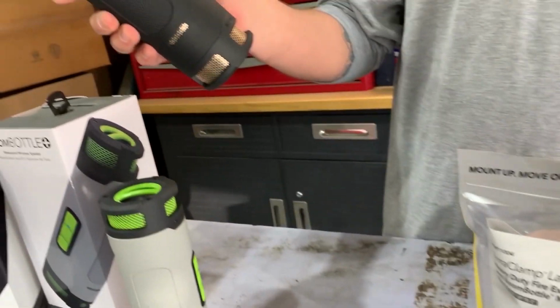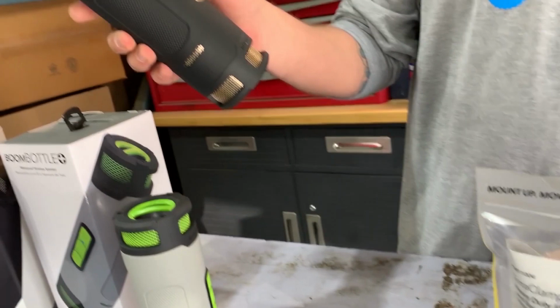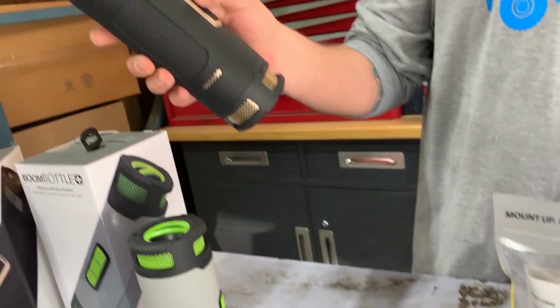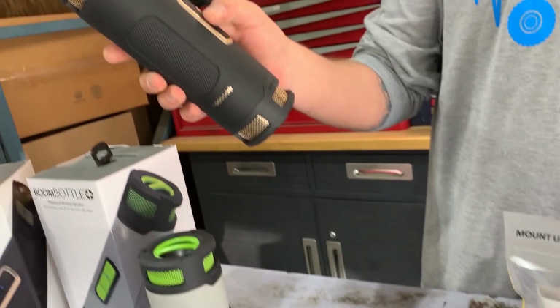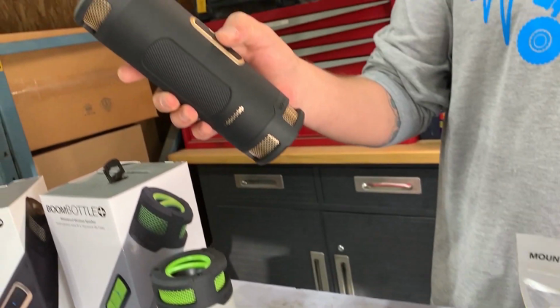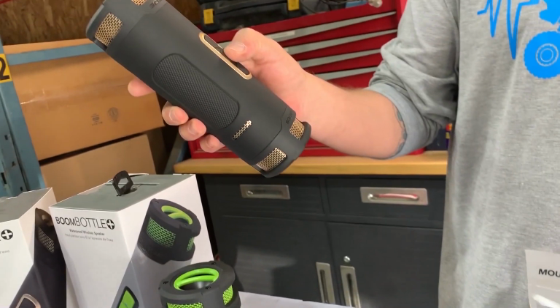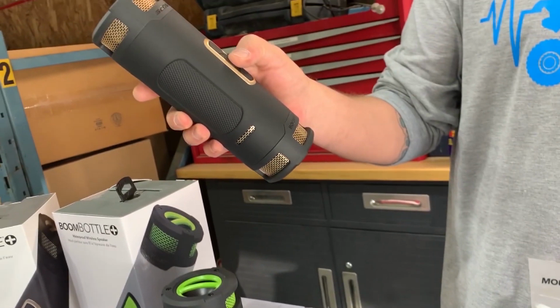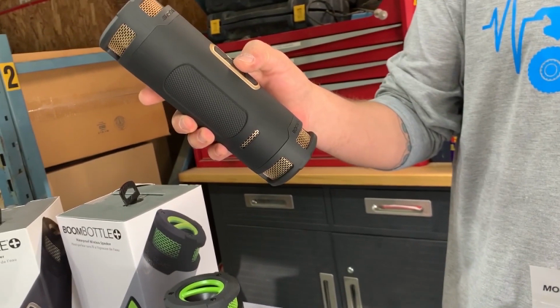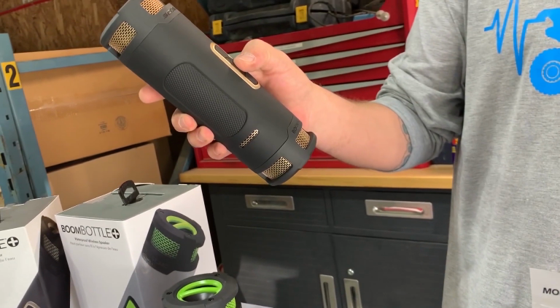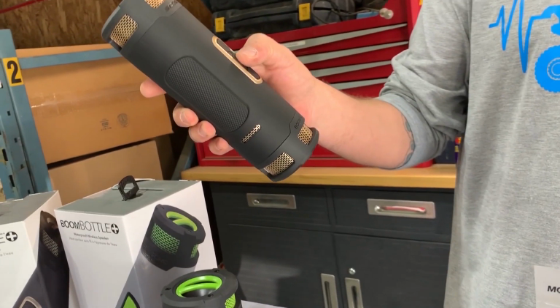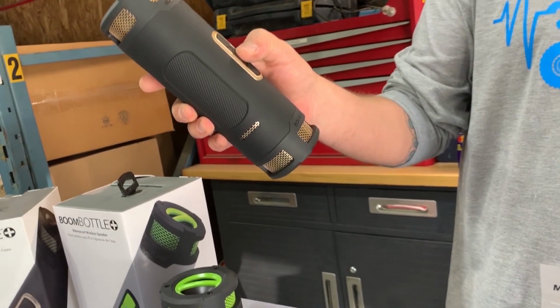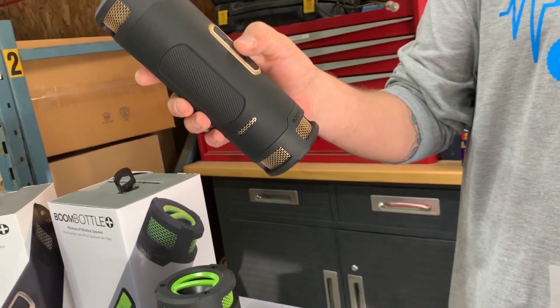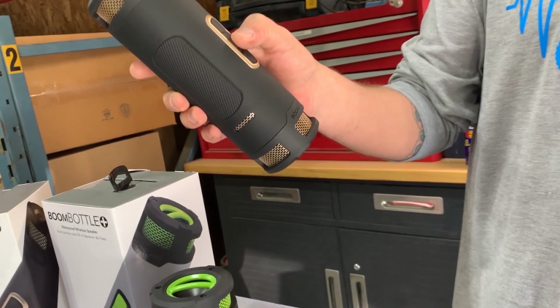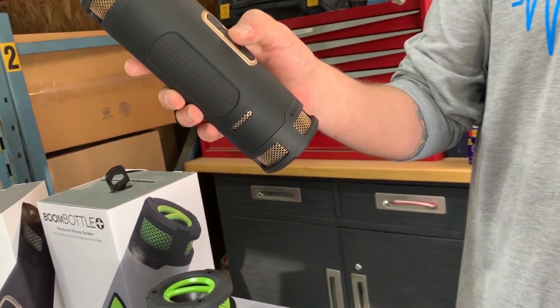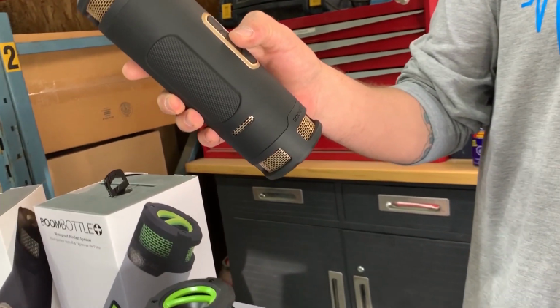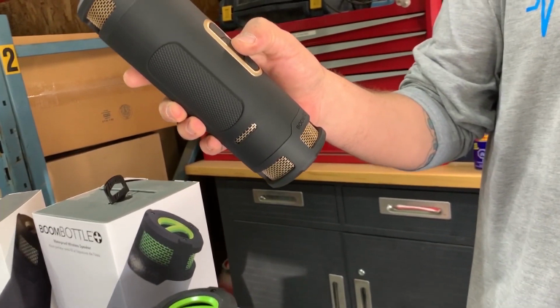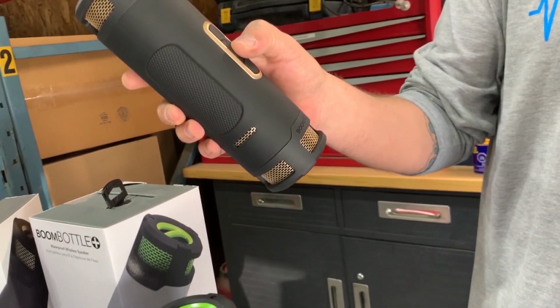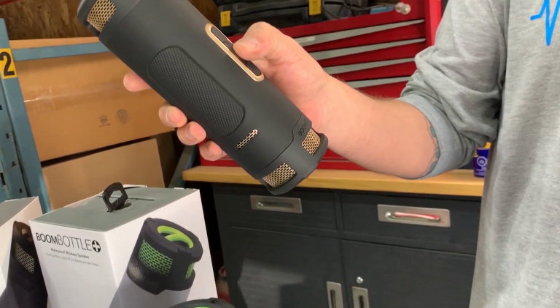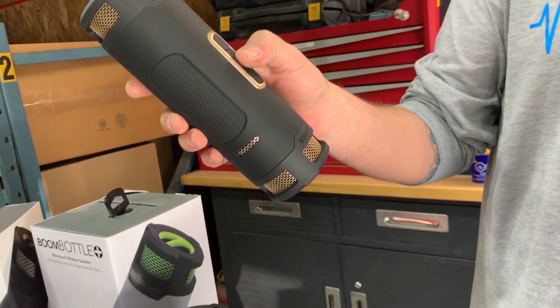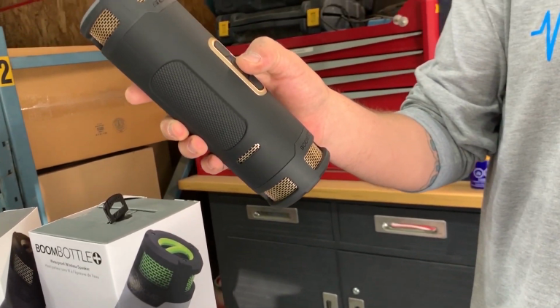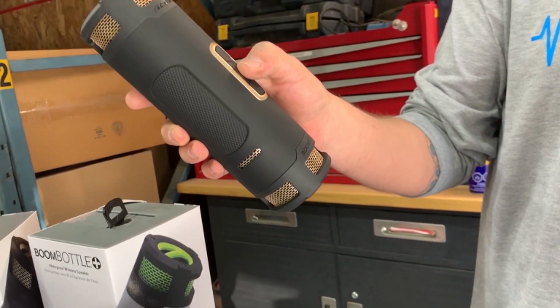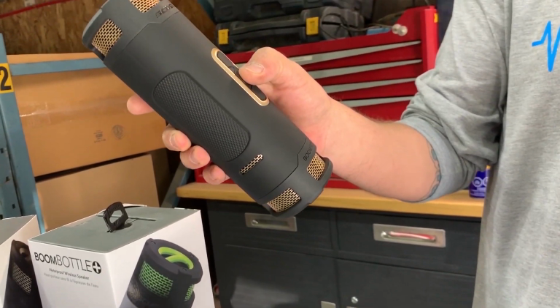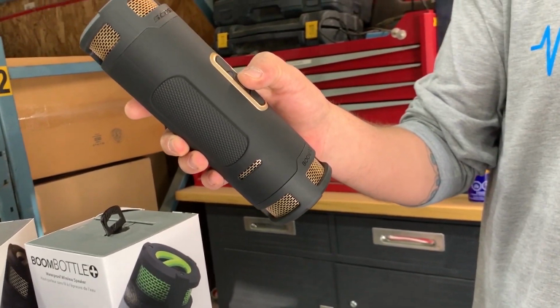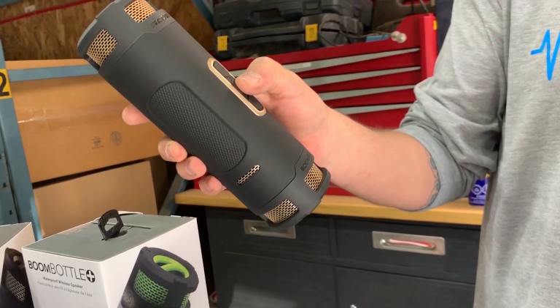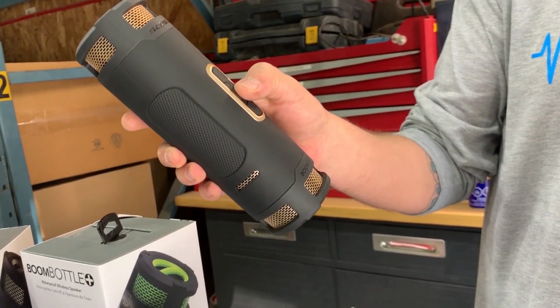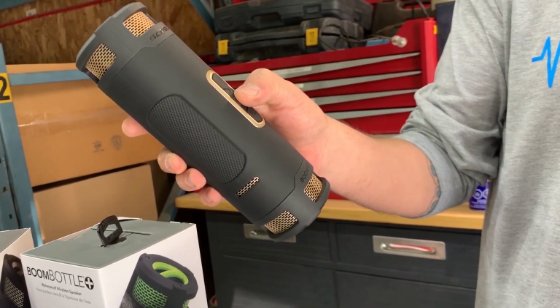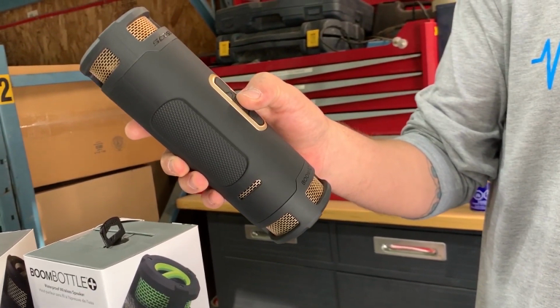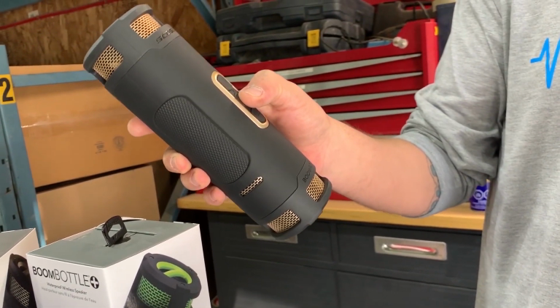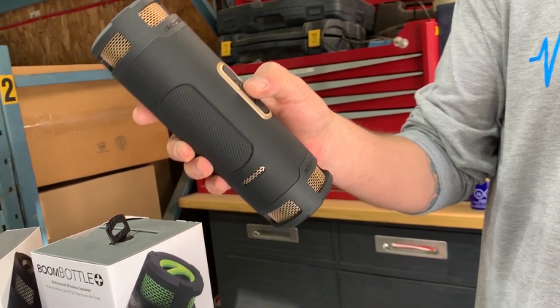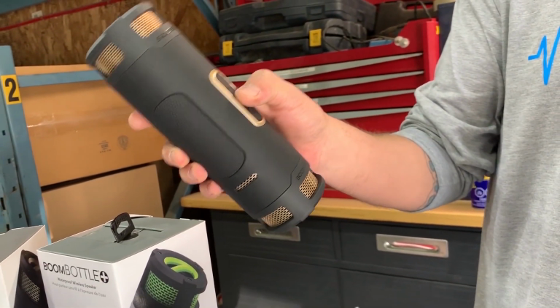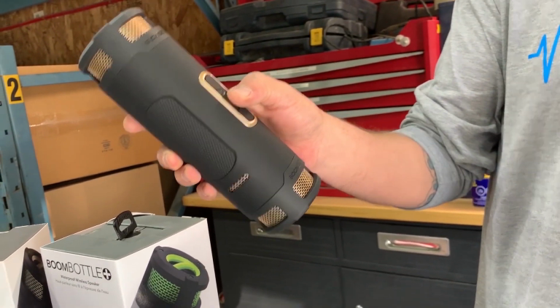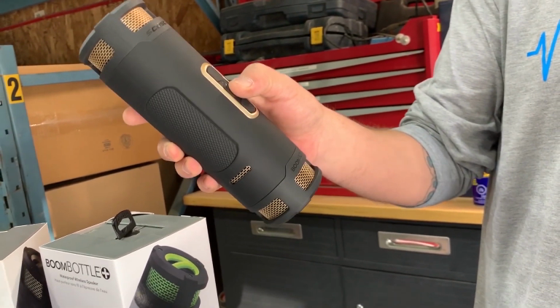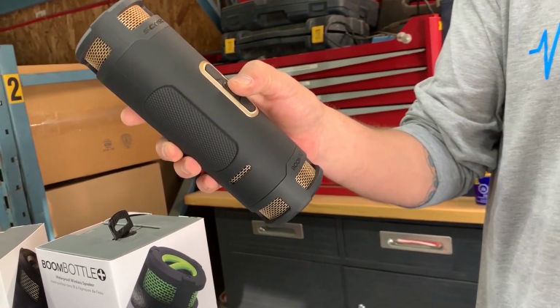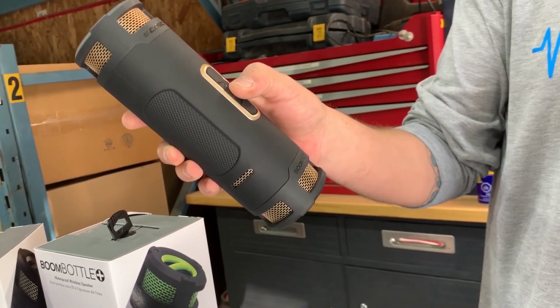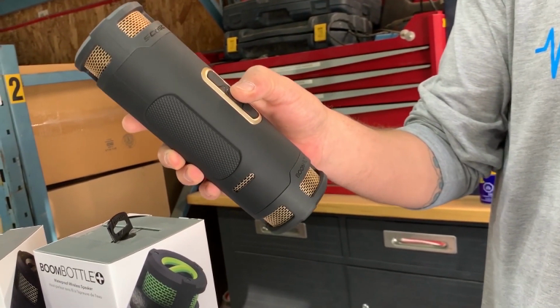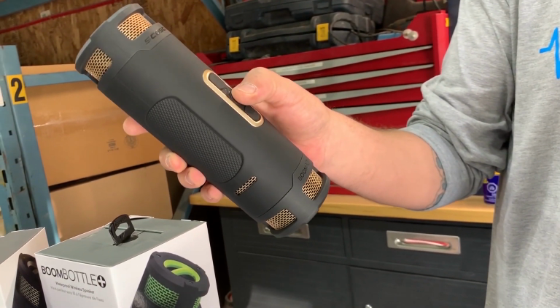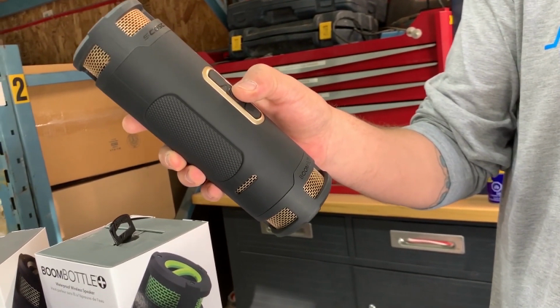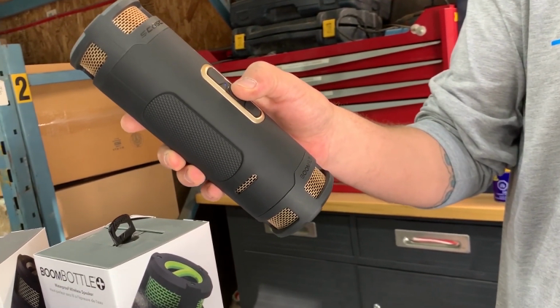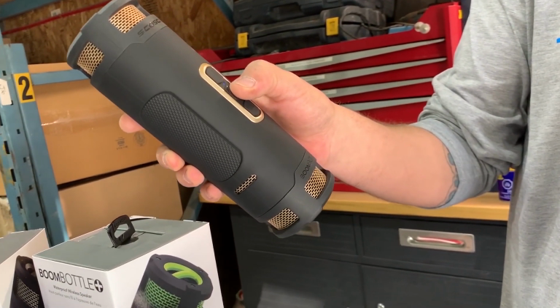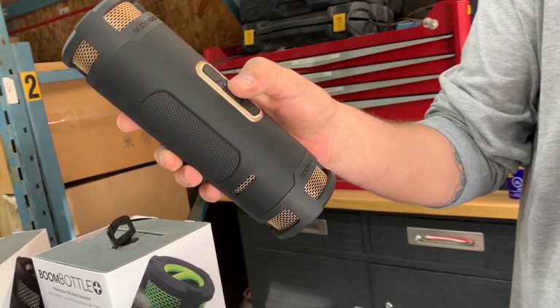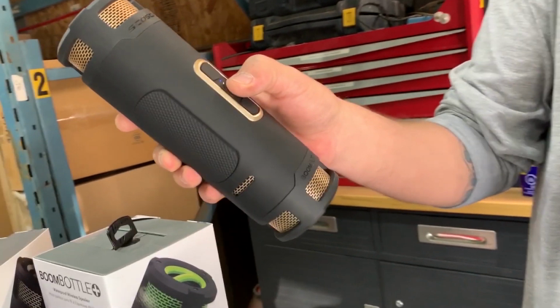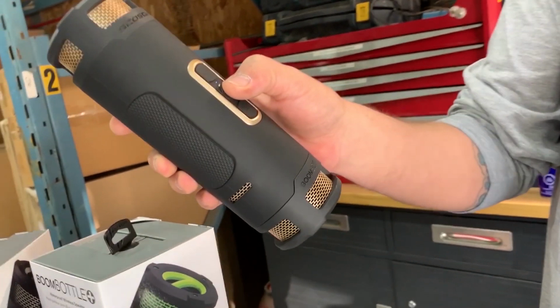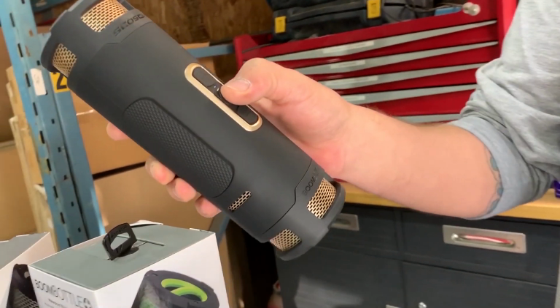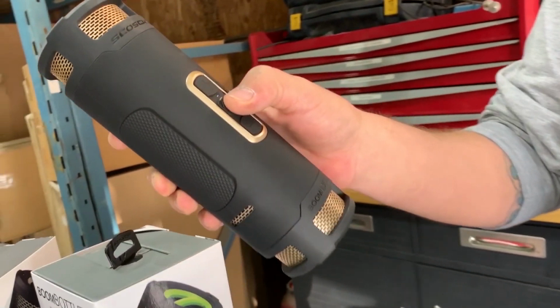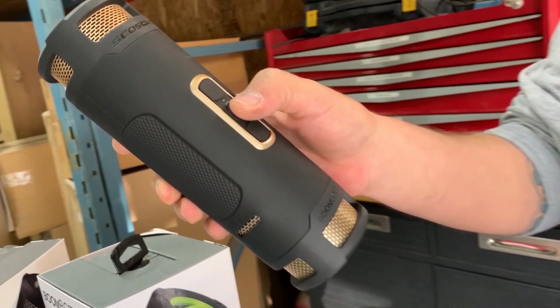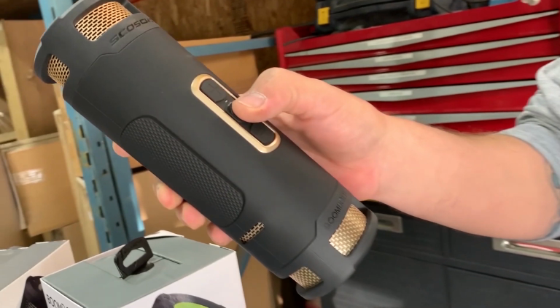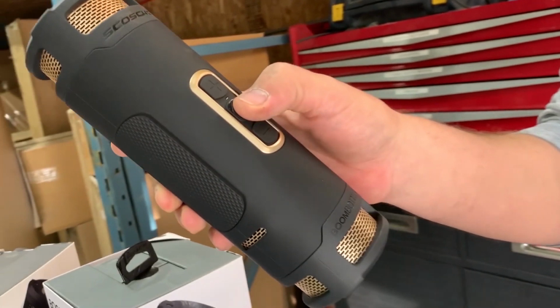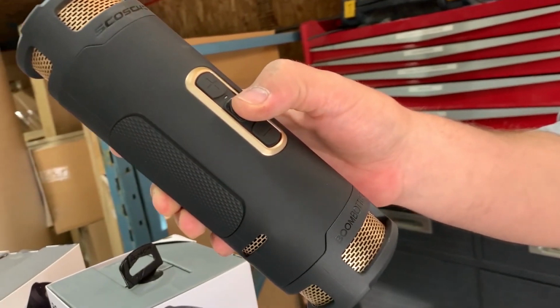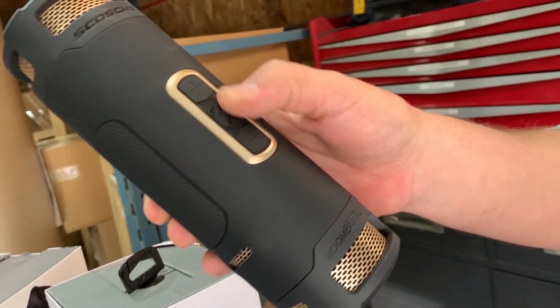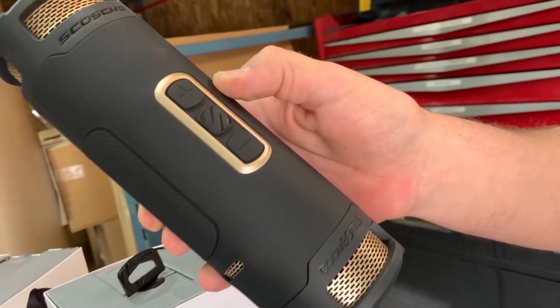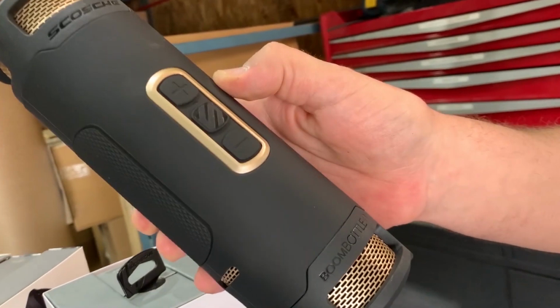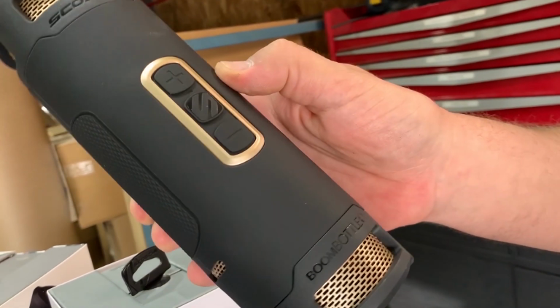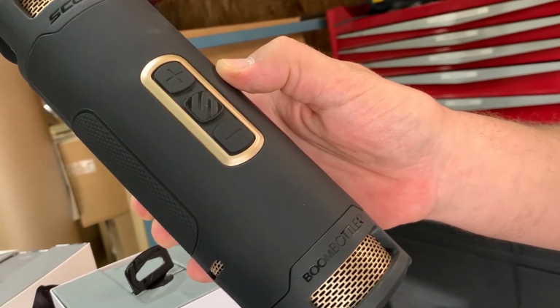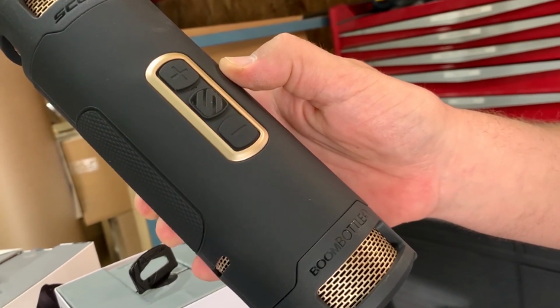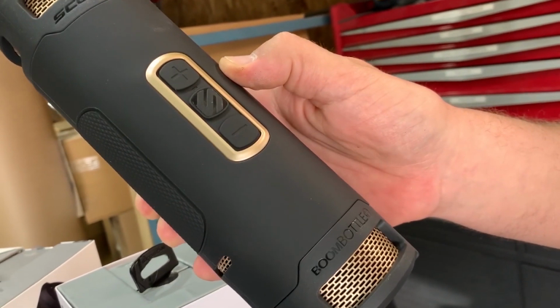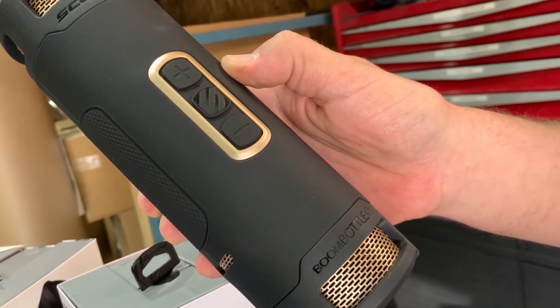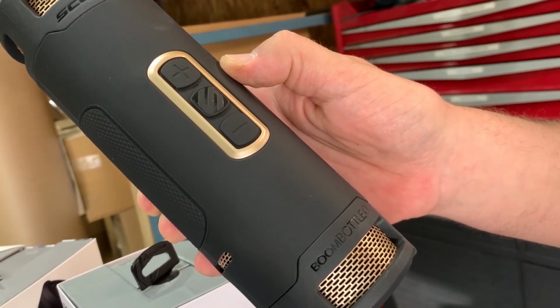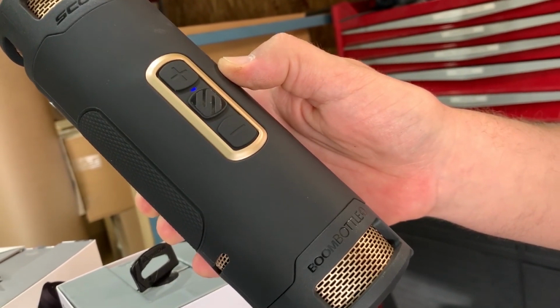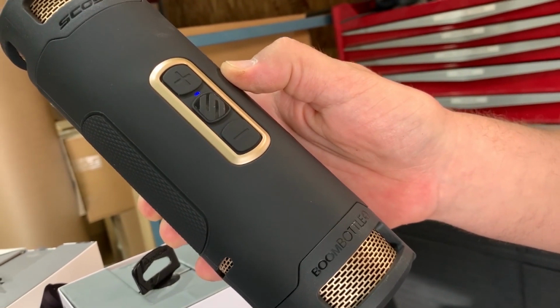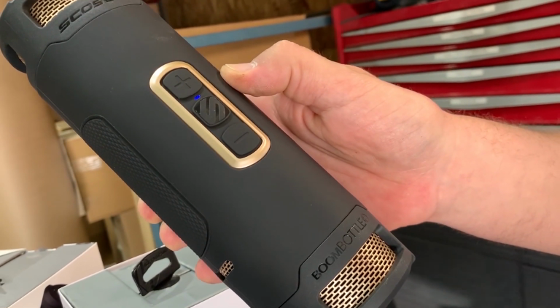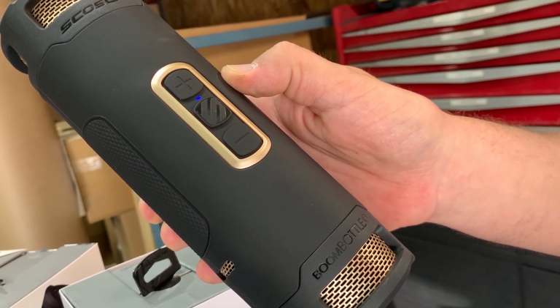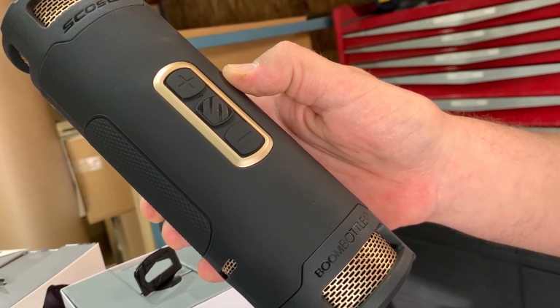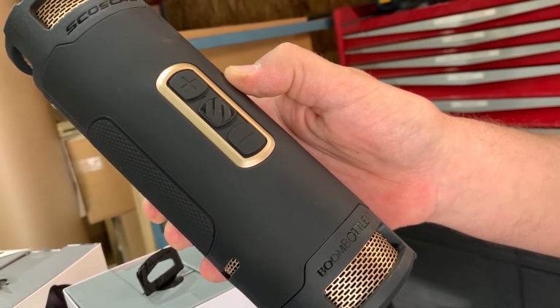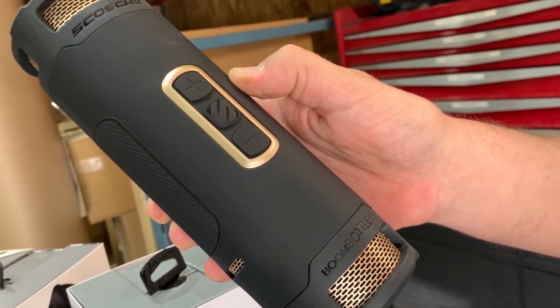A double press skips to the next song, and a single press pauses — and it's that simple.